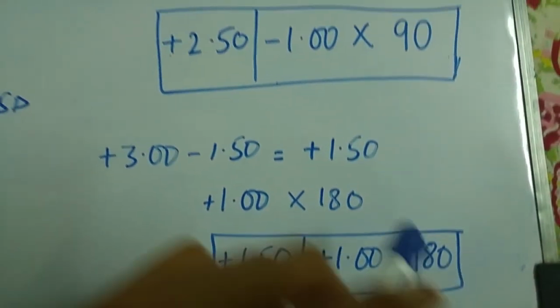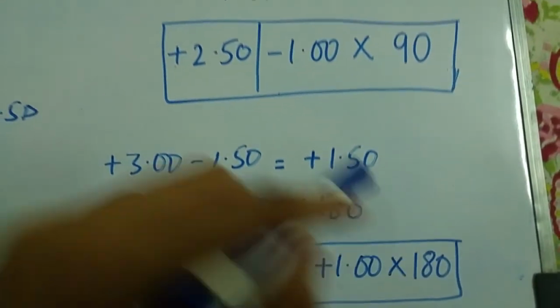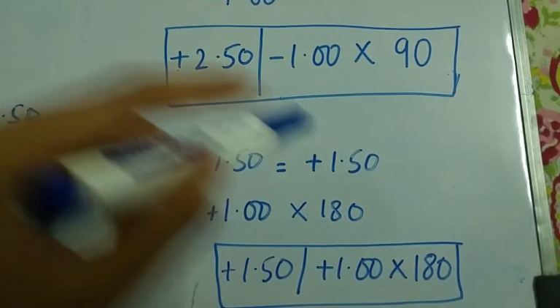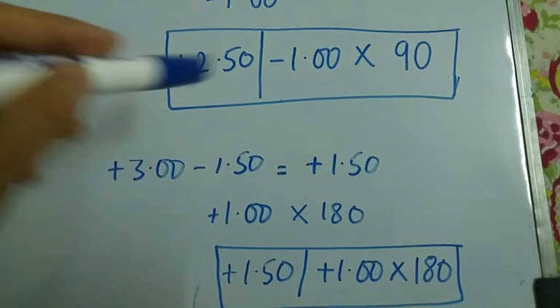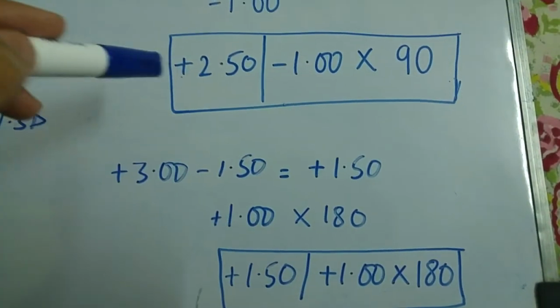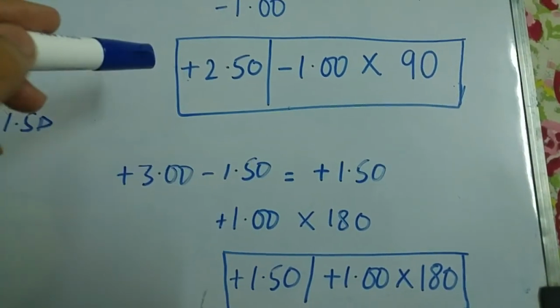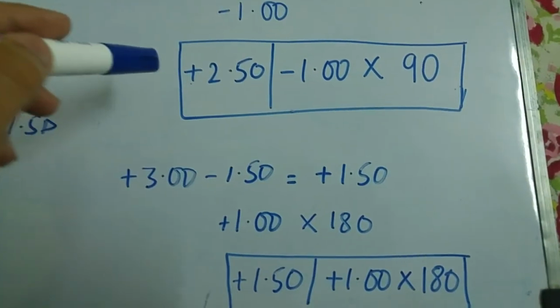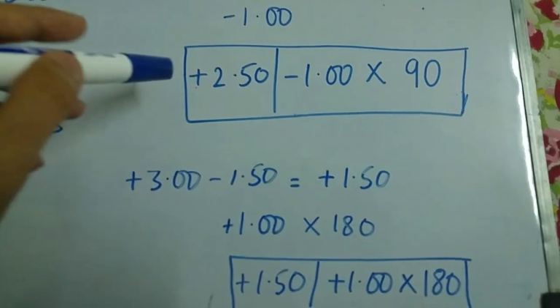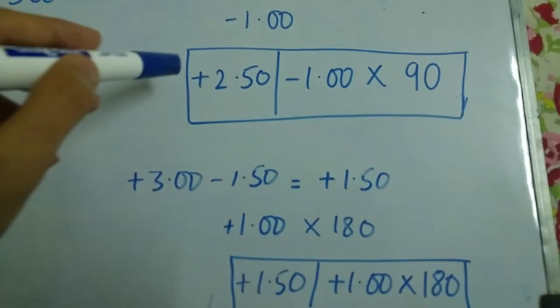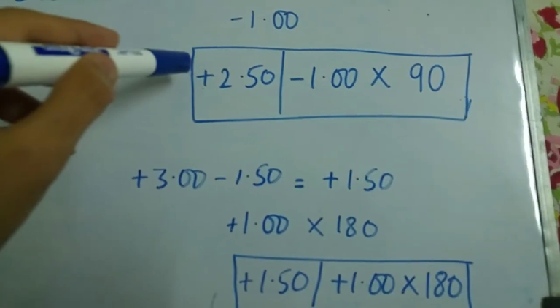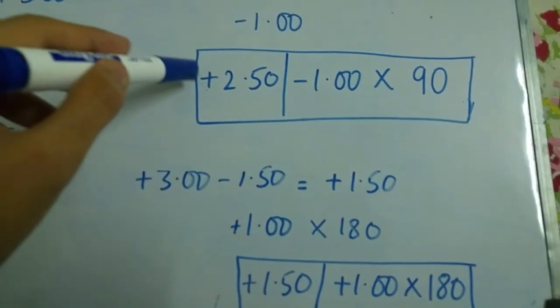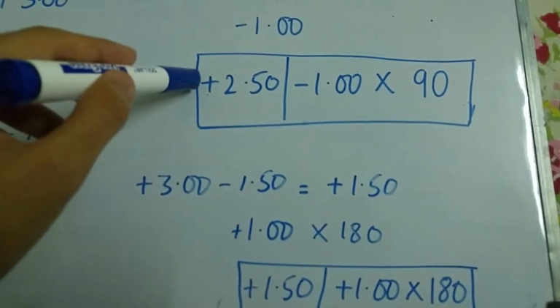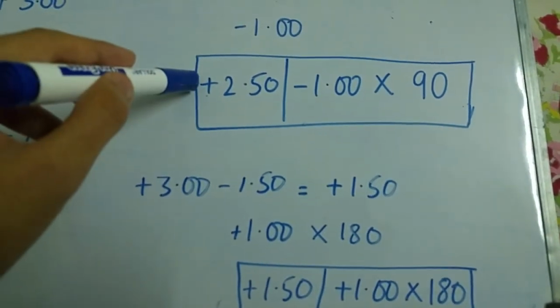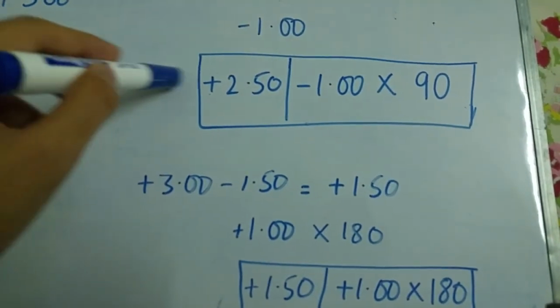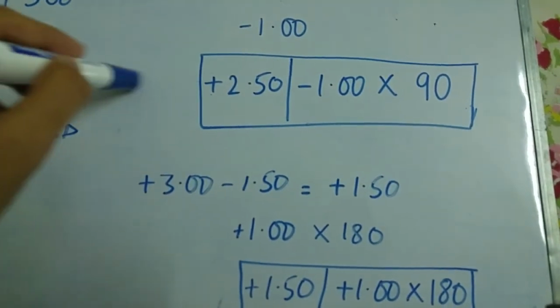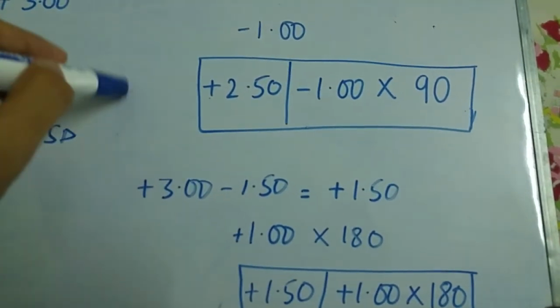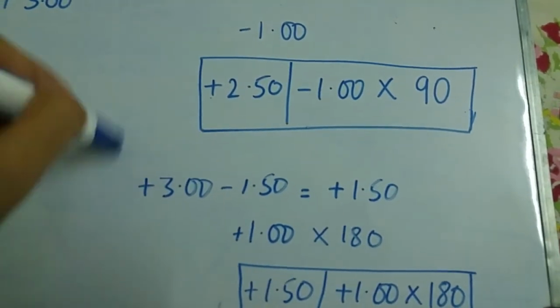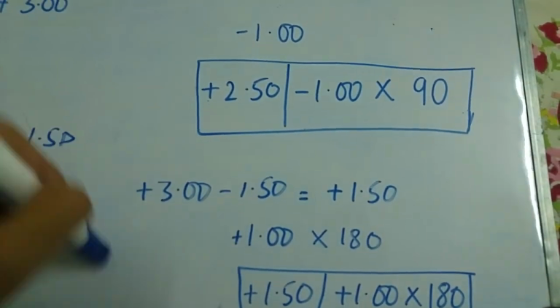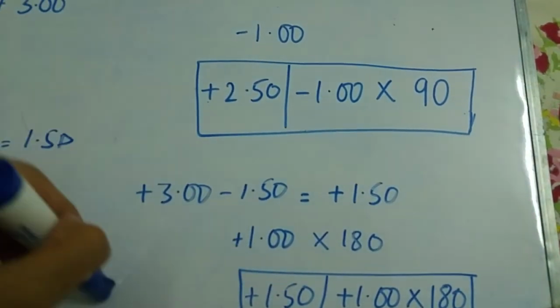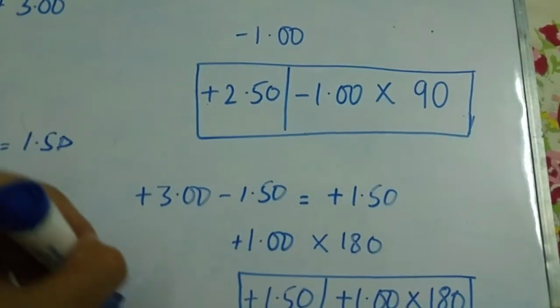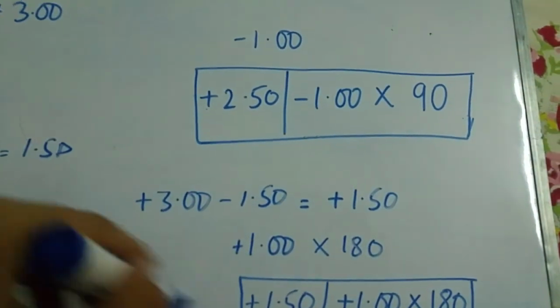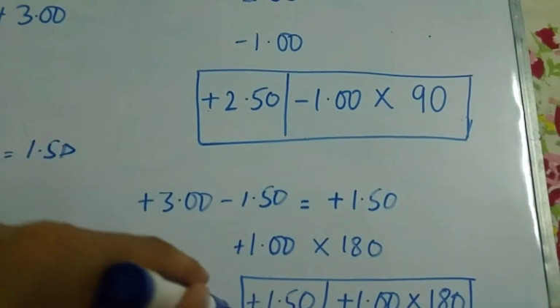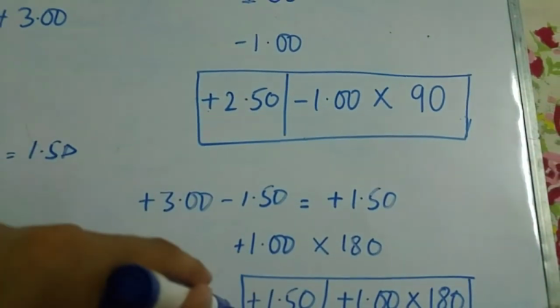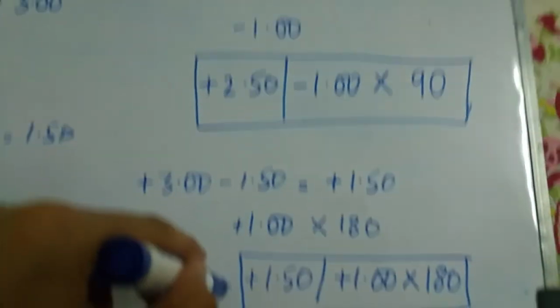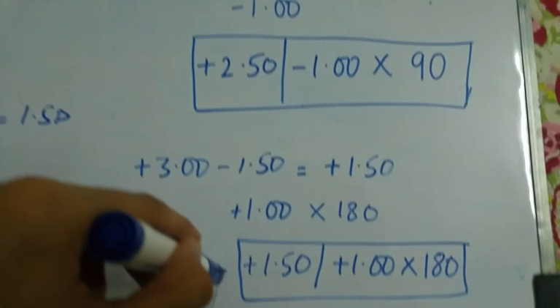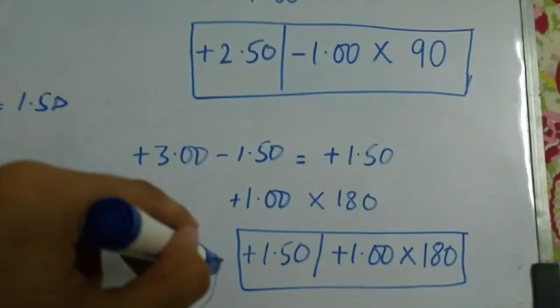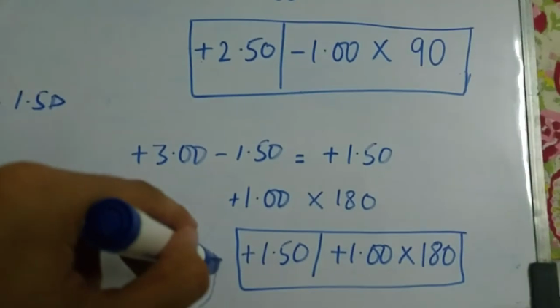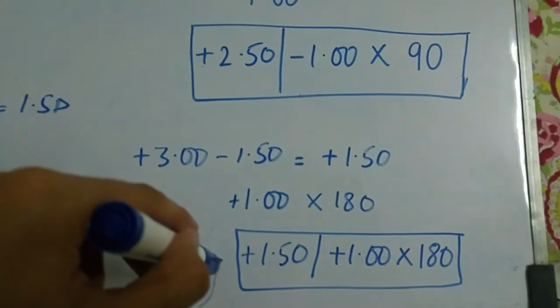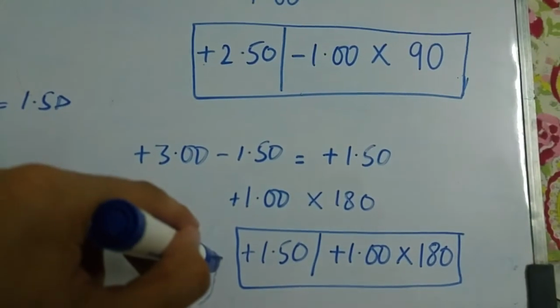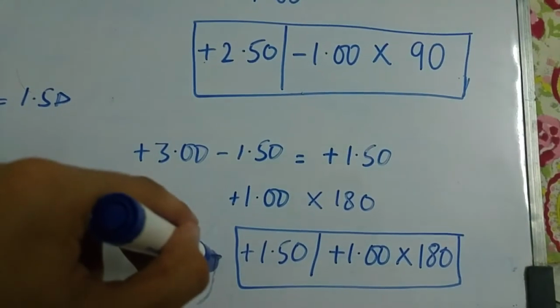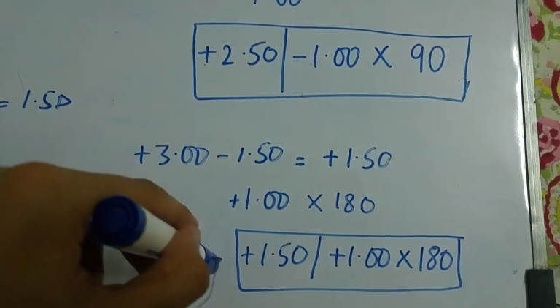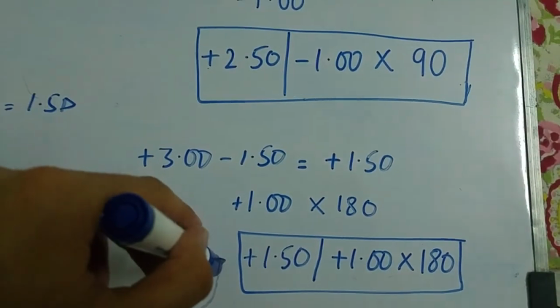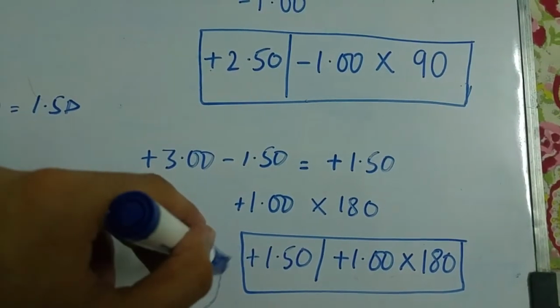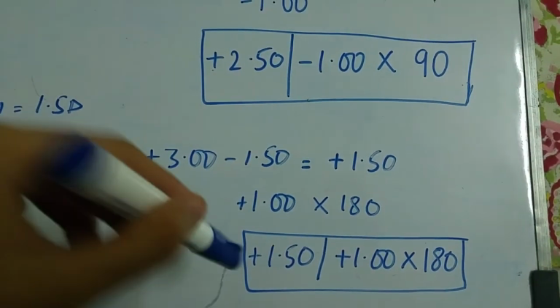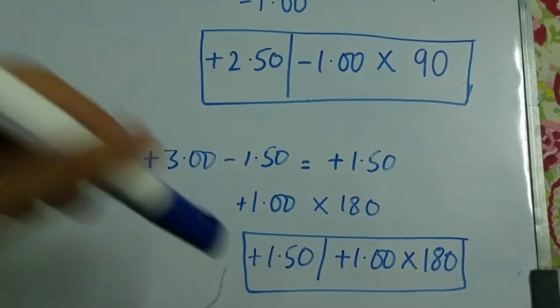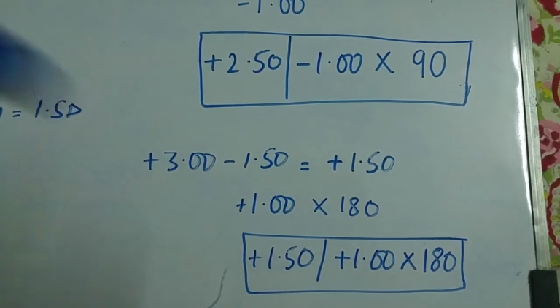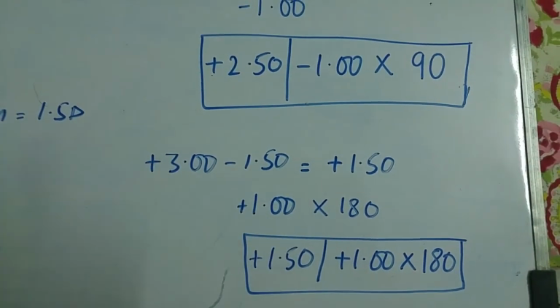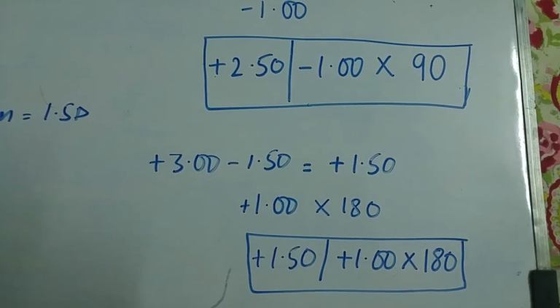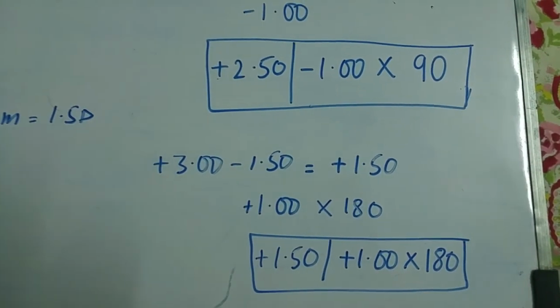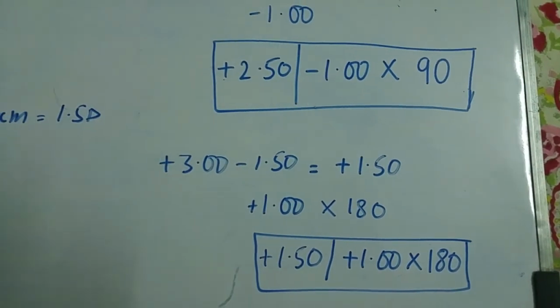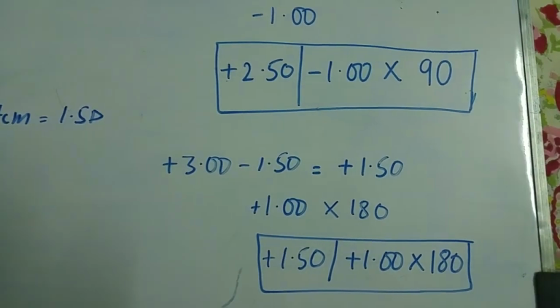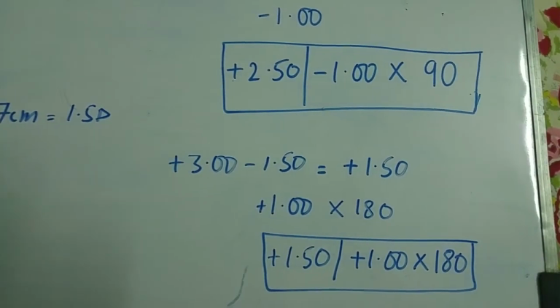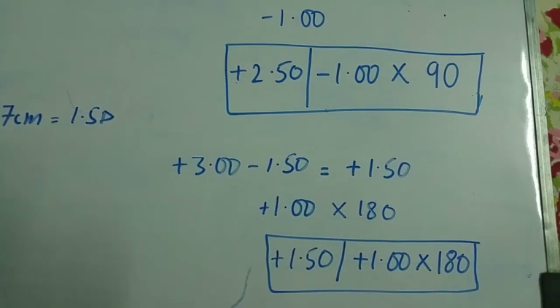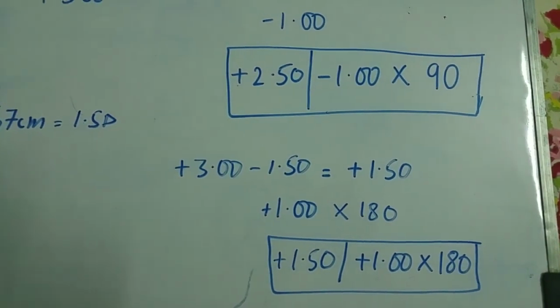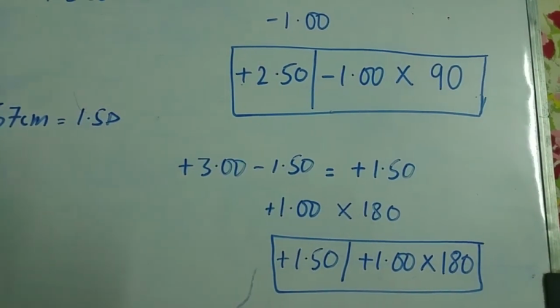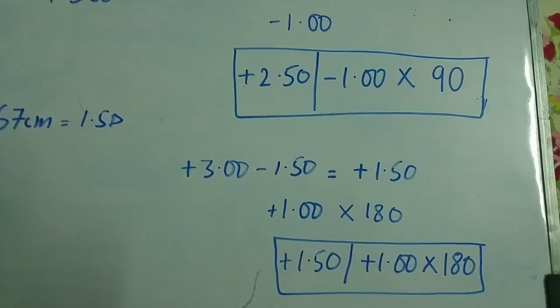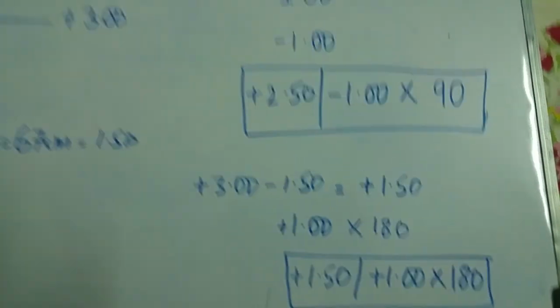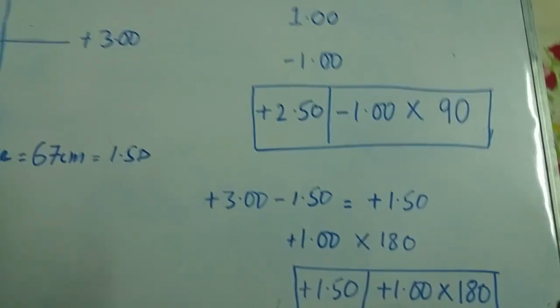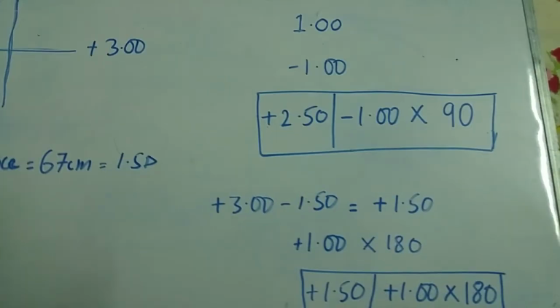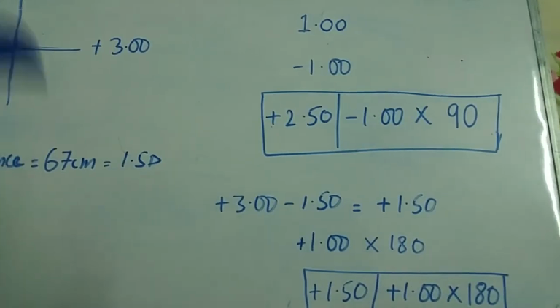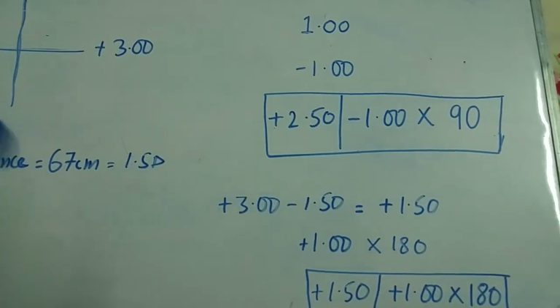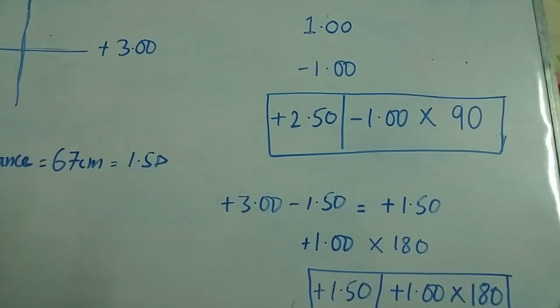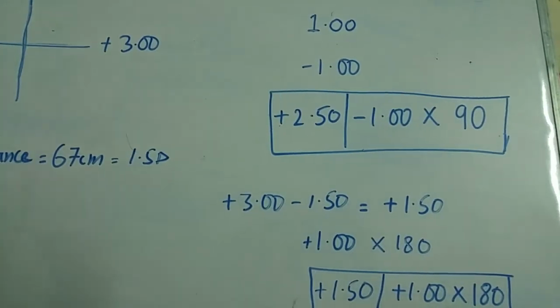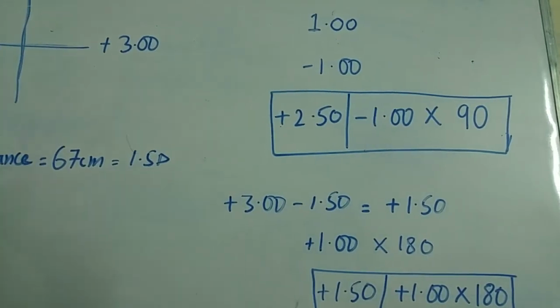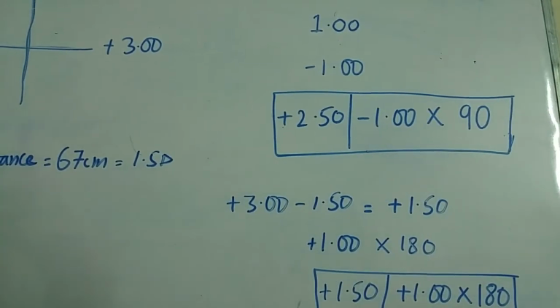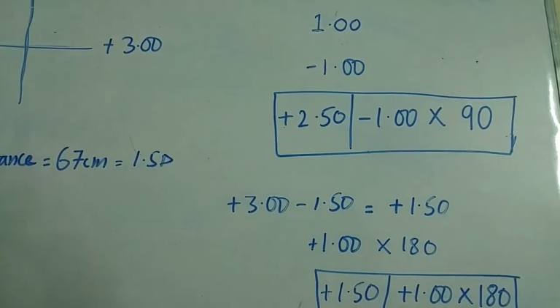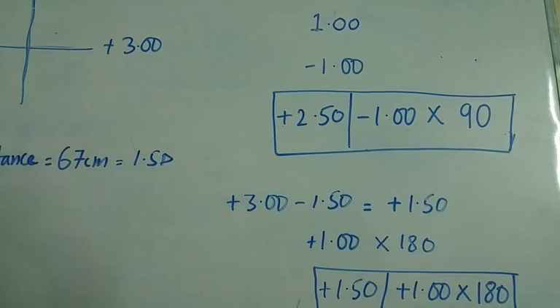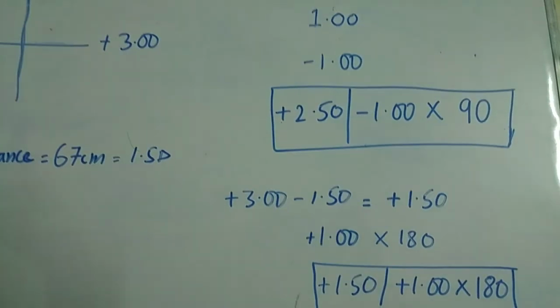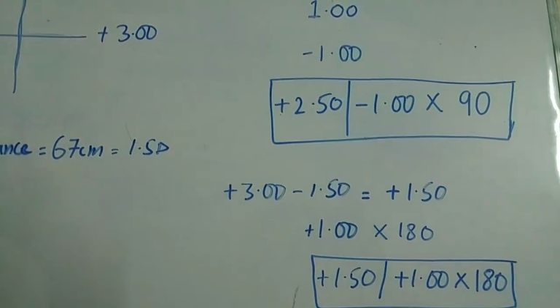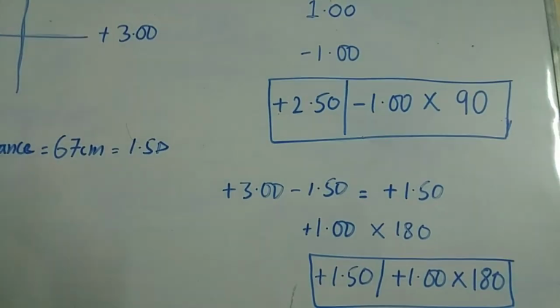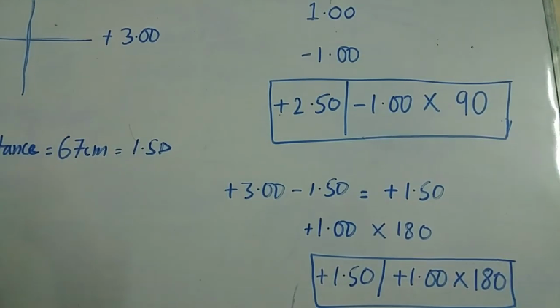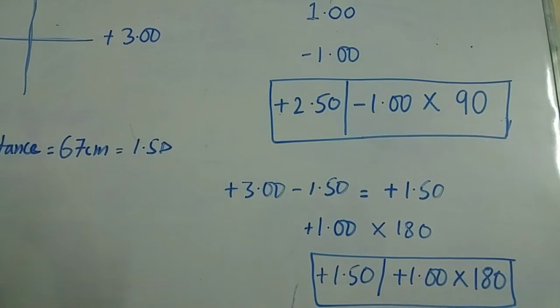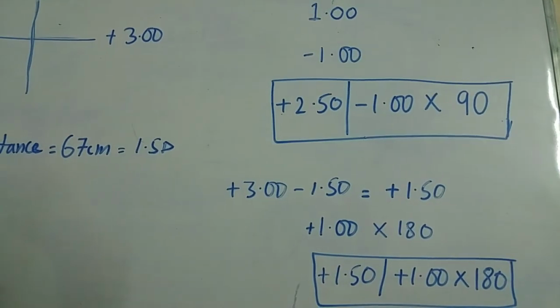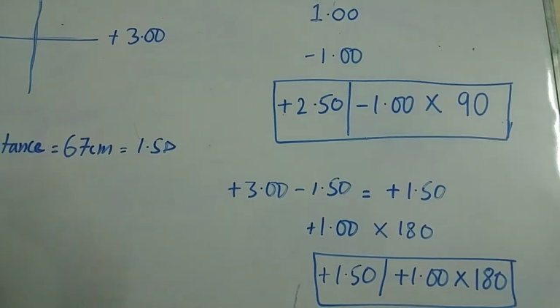Basically, these two results are the same. This is how you draw and interpret an optical cross.